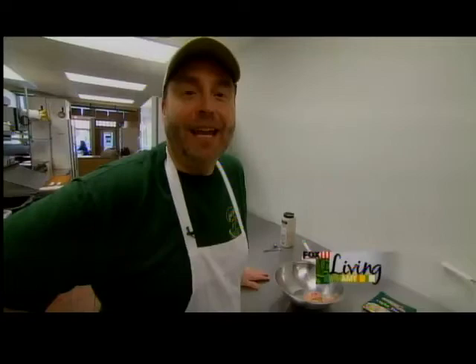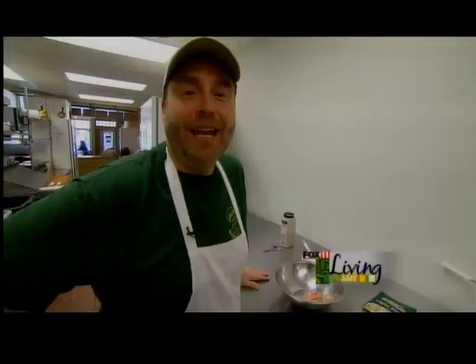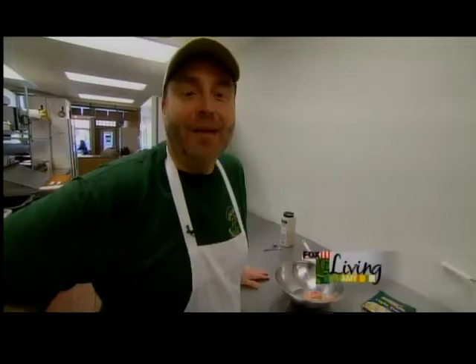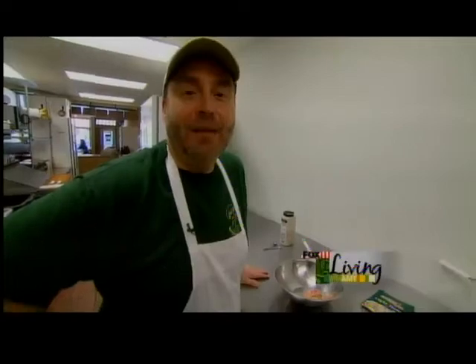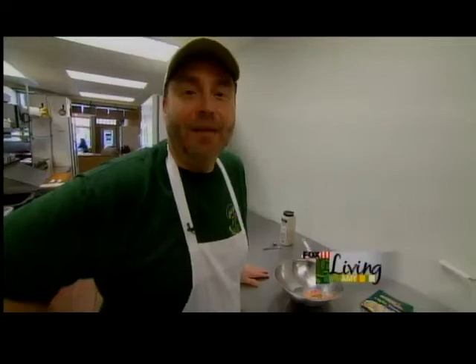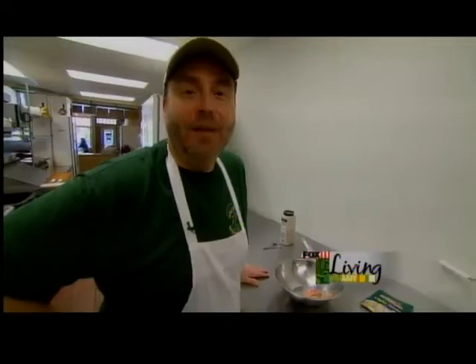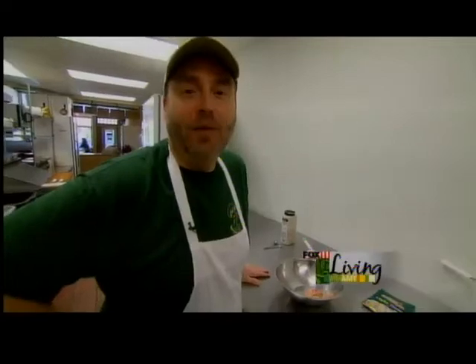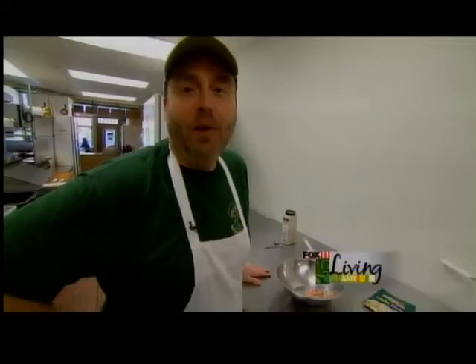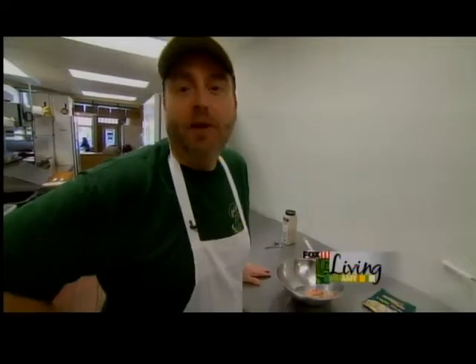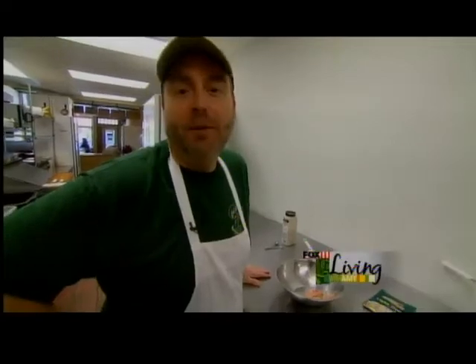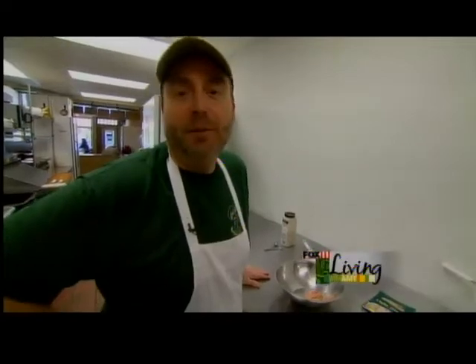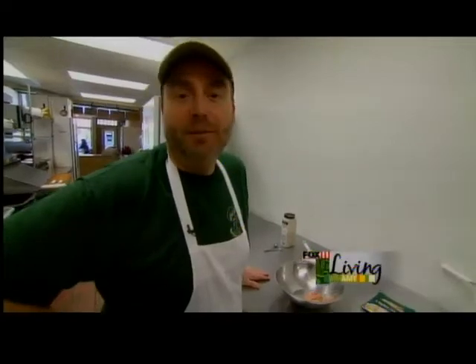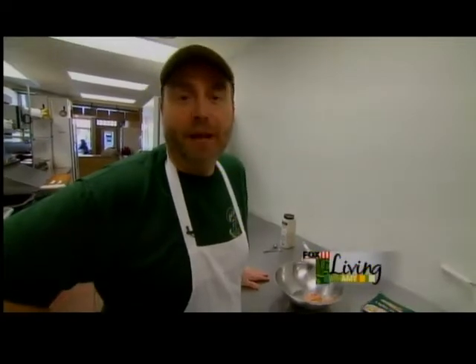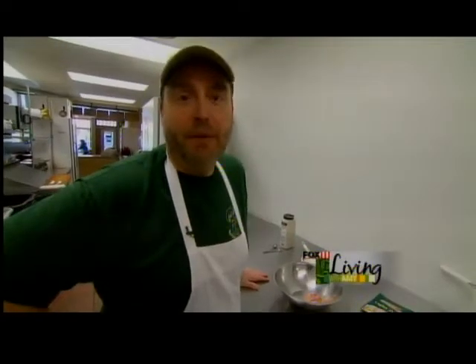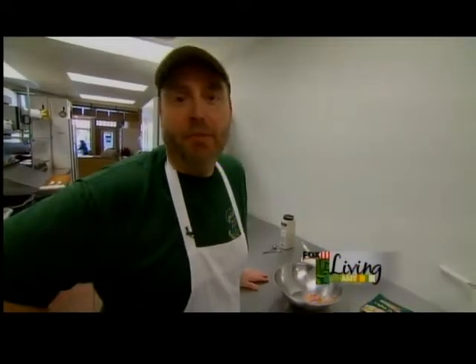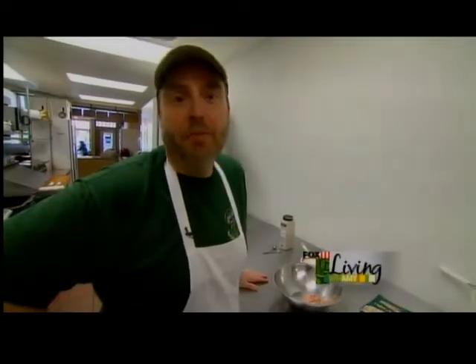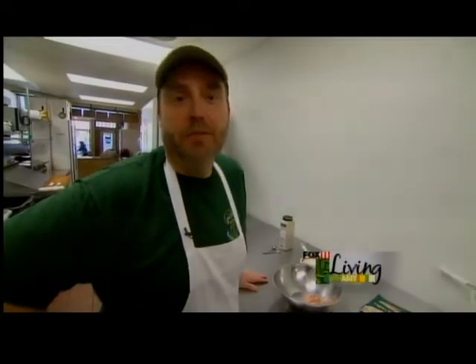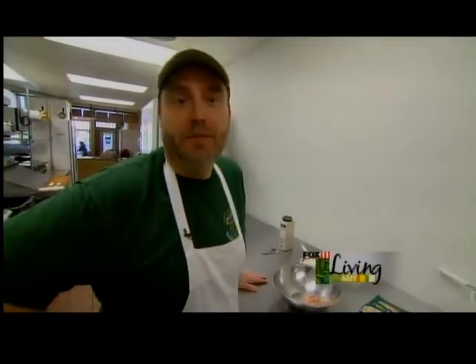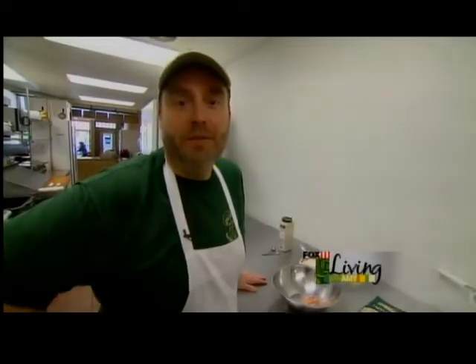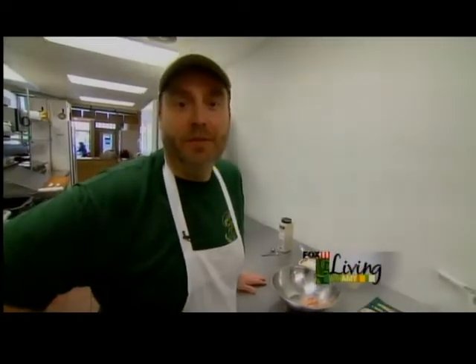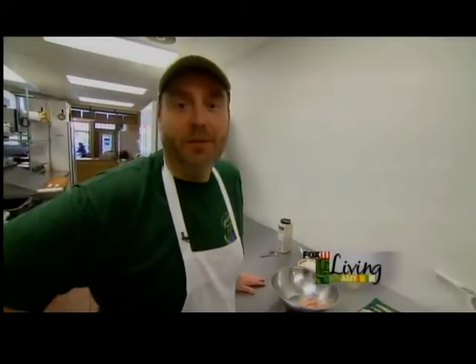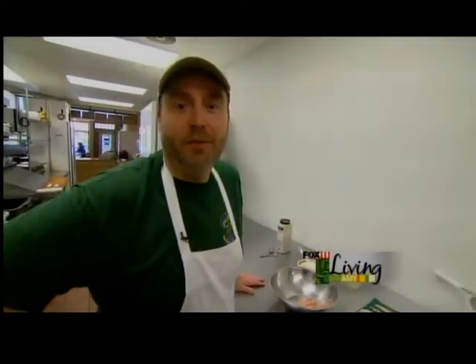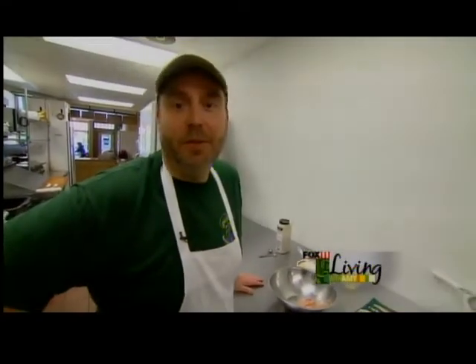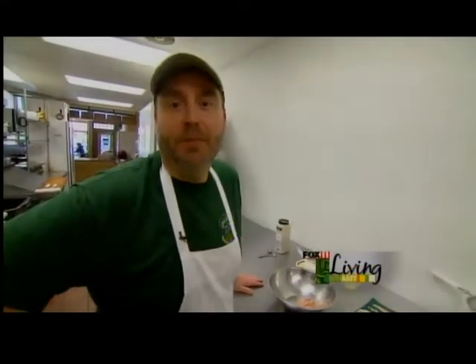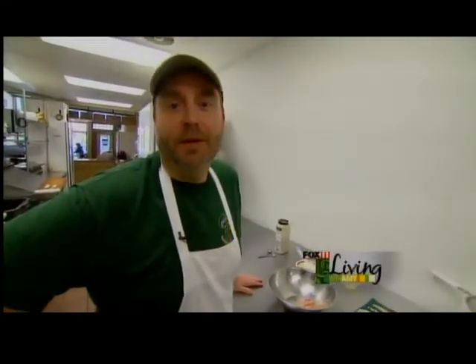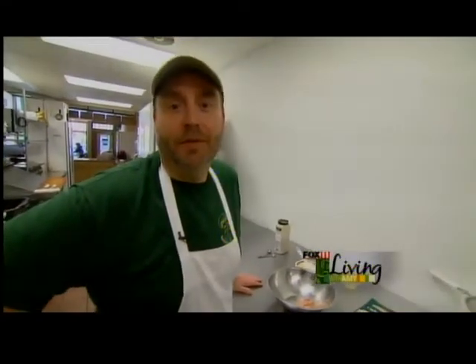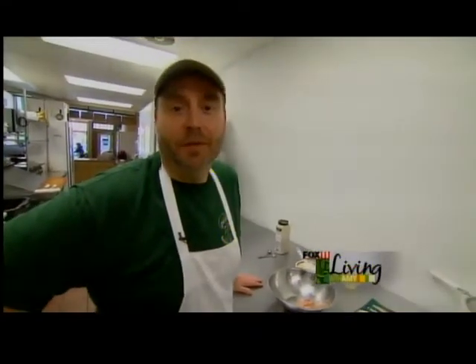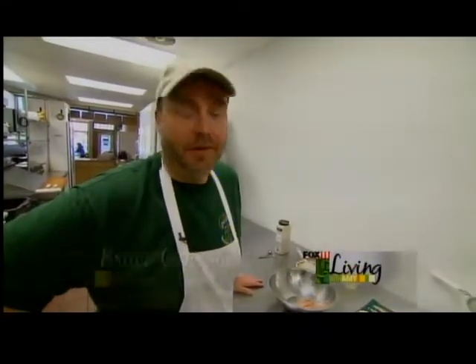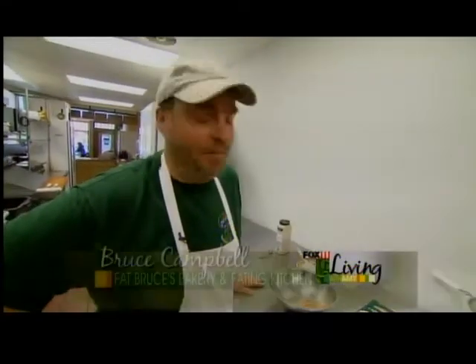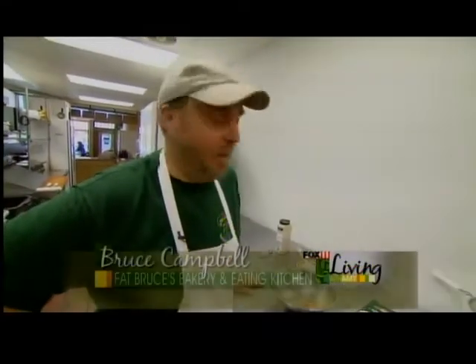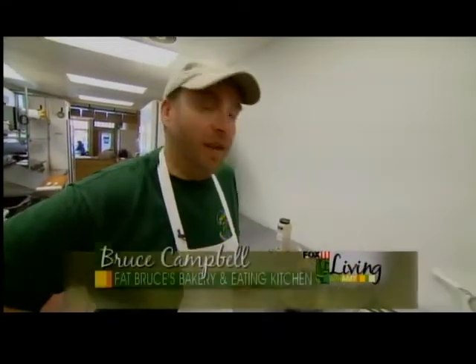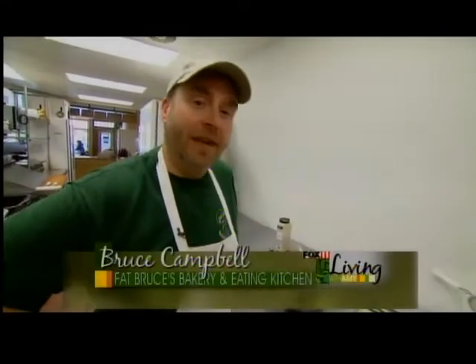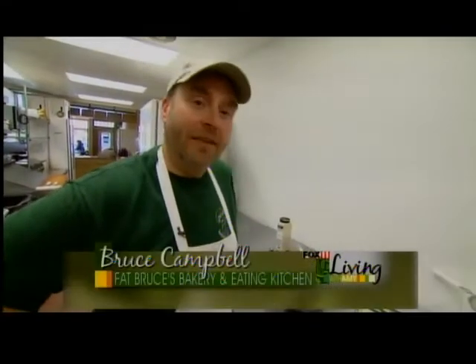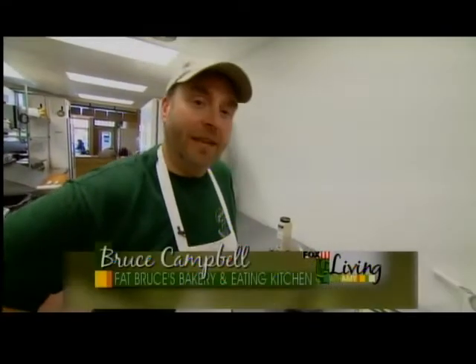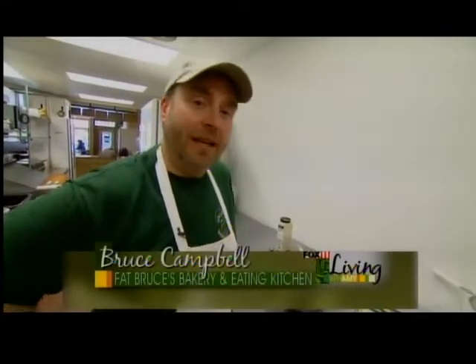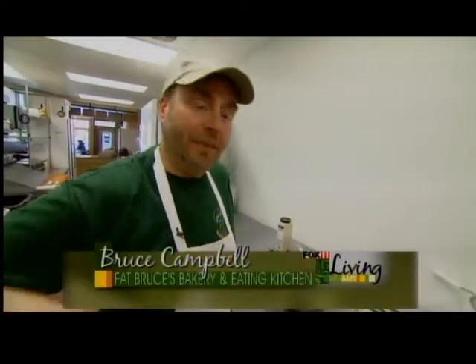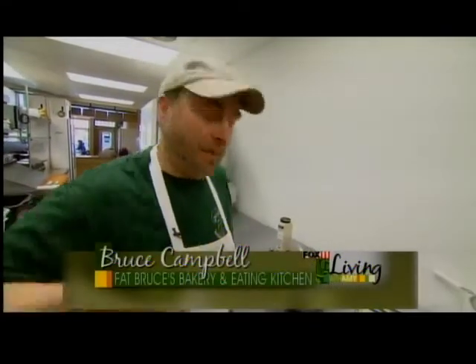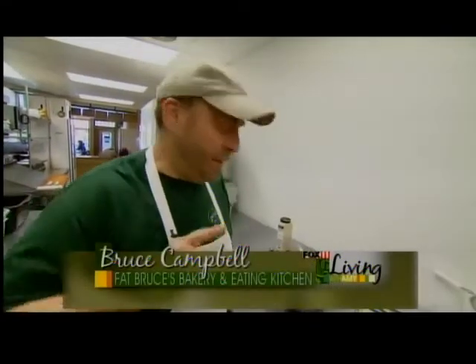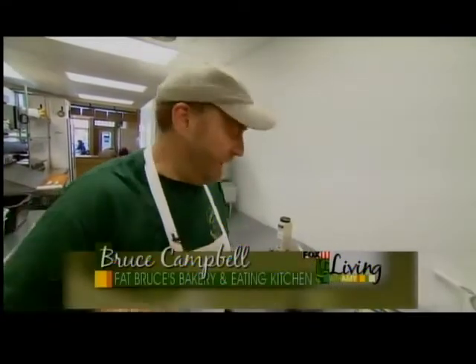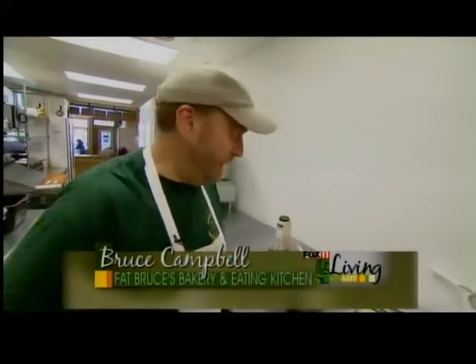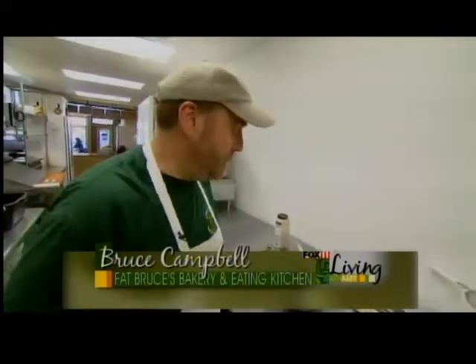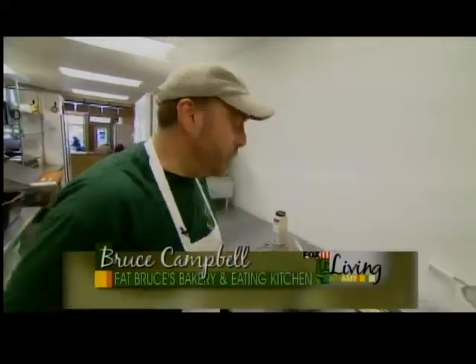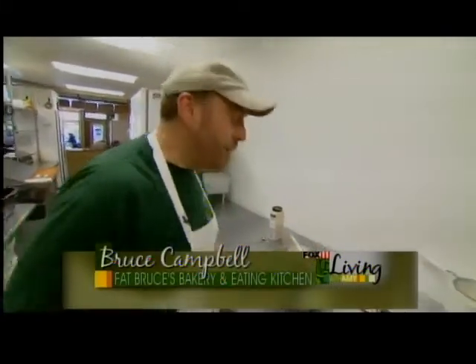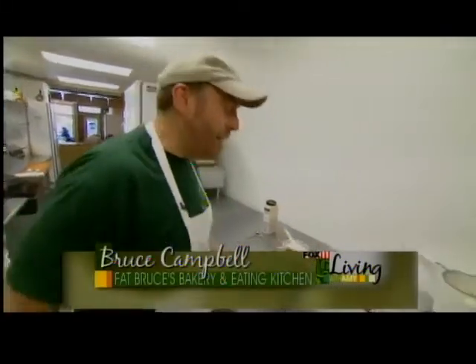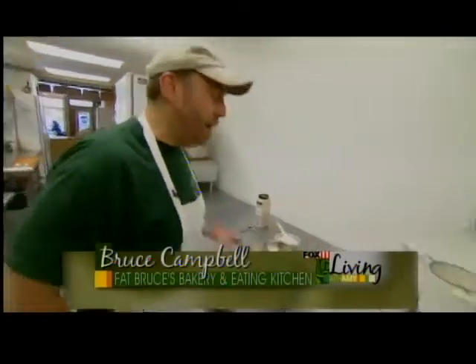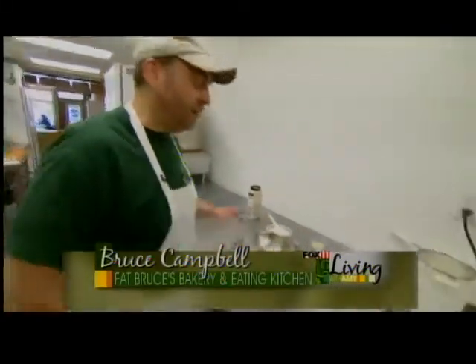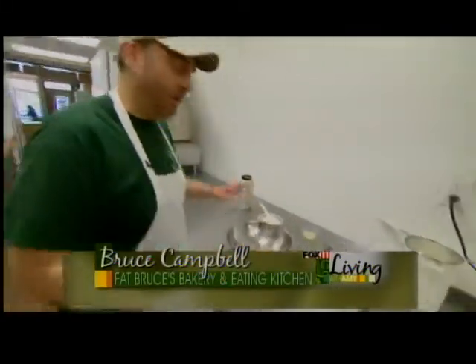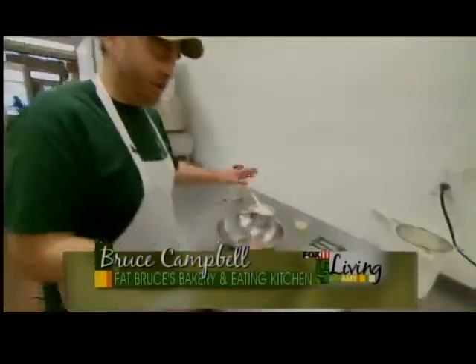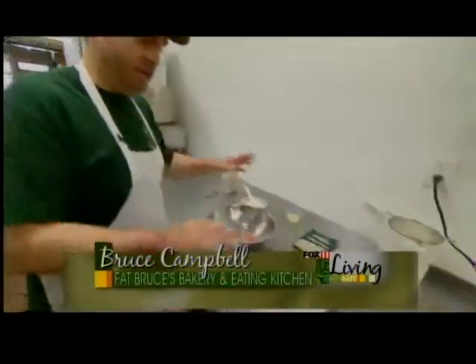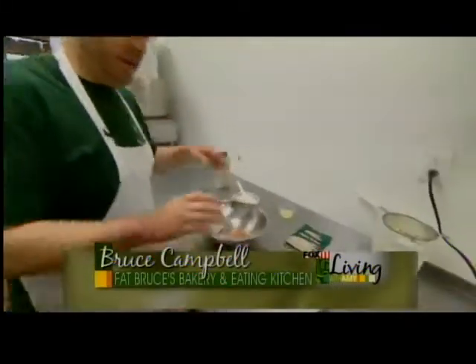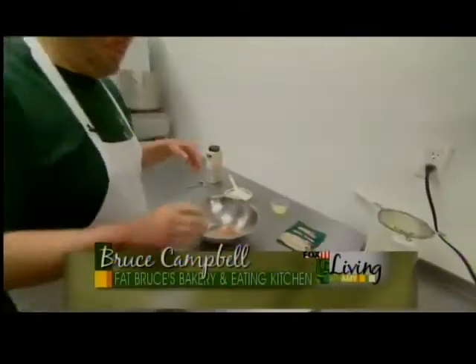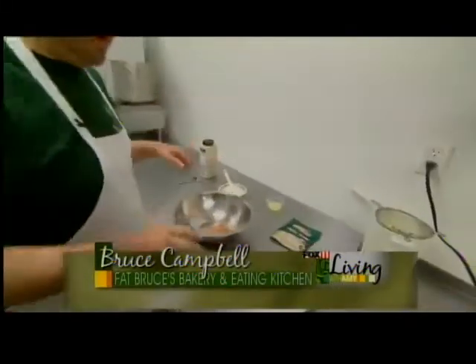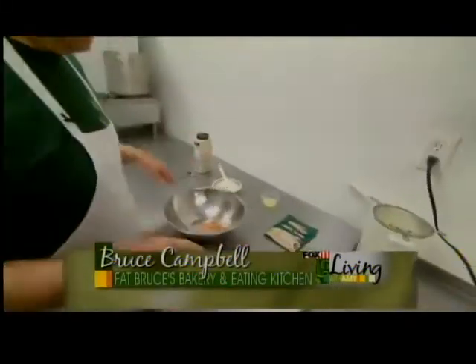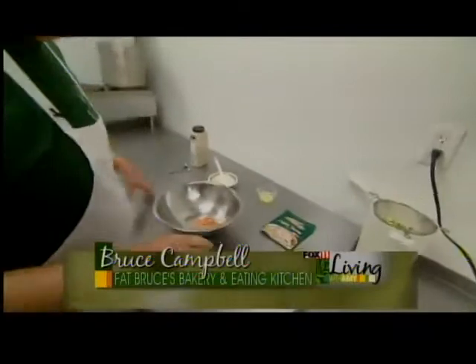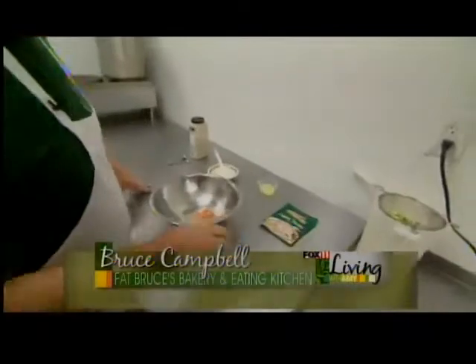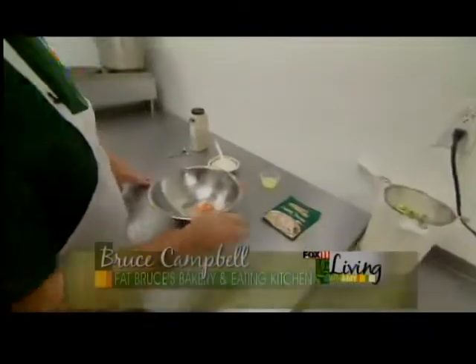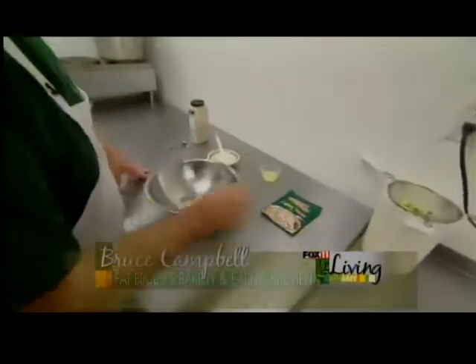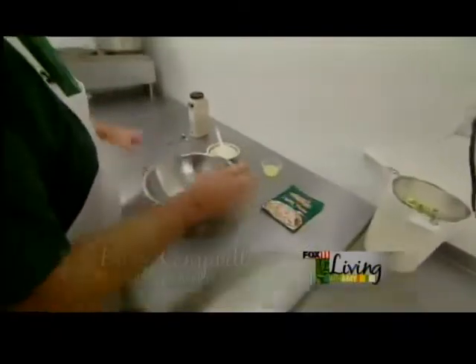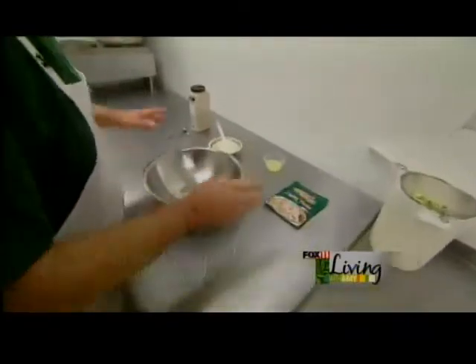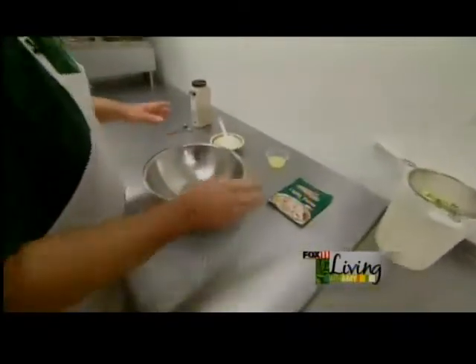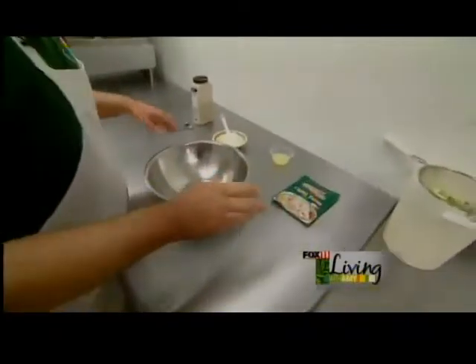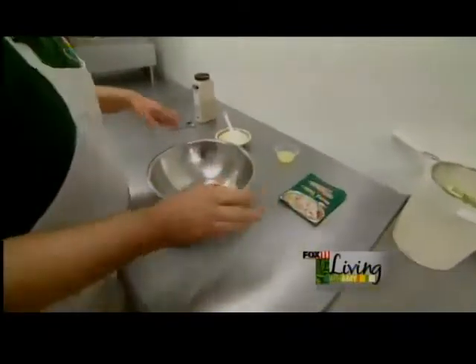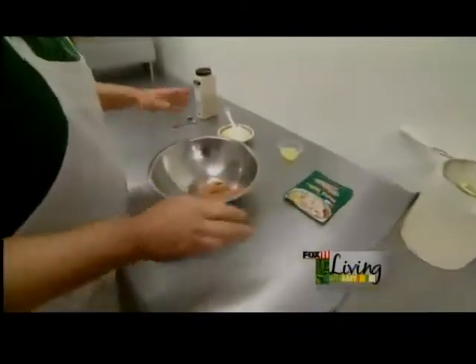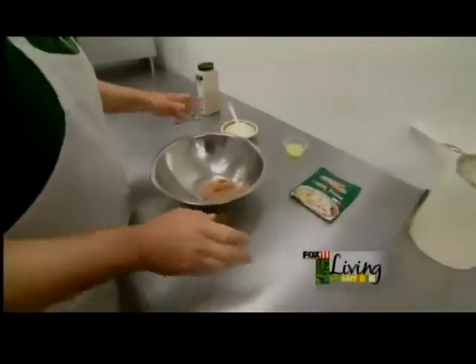Hi, and welcome to Fat Bruce's in Ripon. Today I'm going to be making a tuna melt. We're going to start by making our tuna salad.